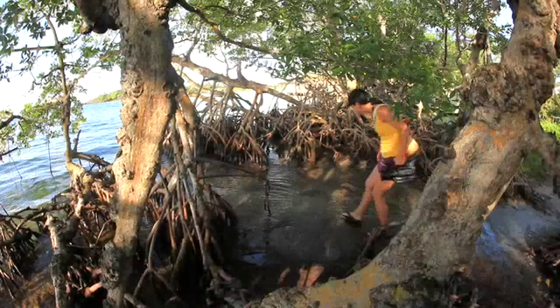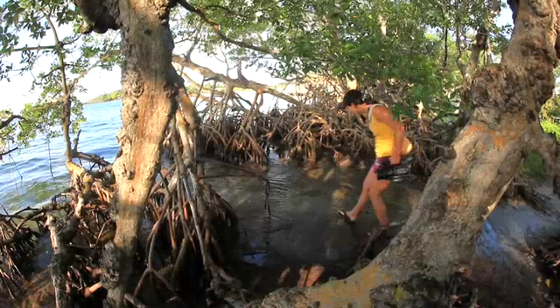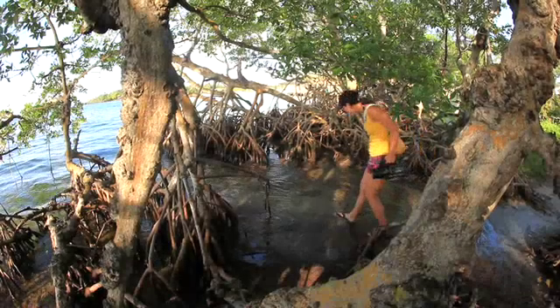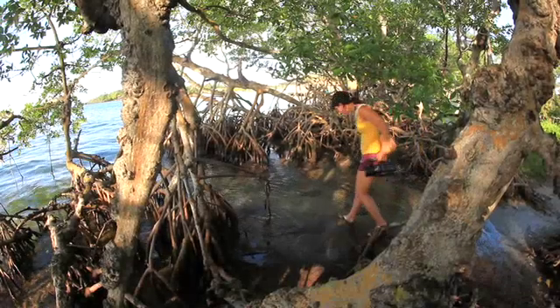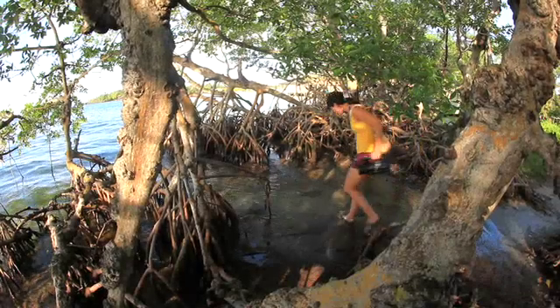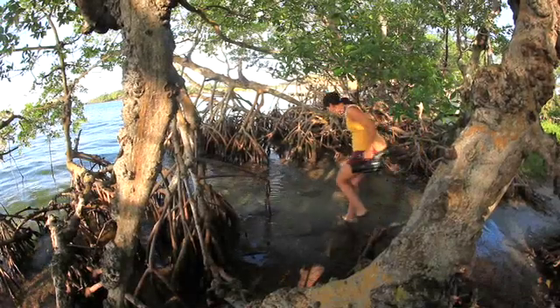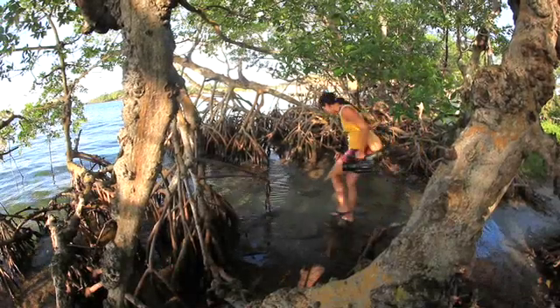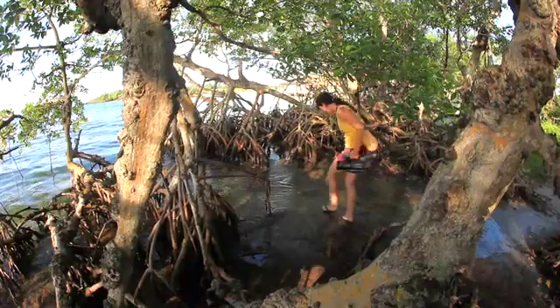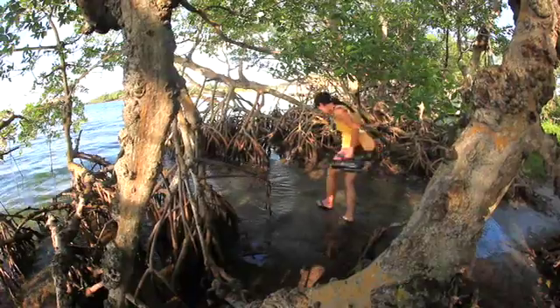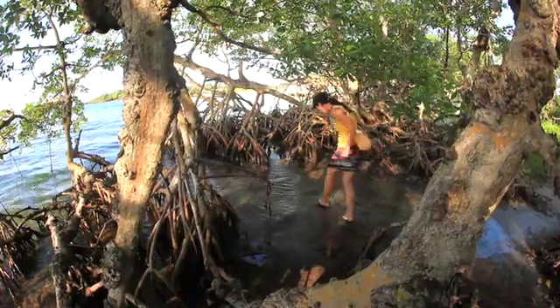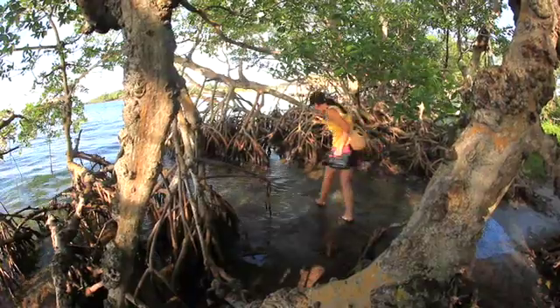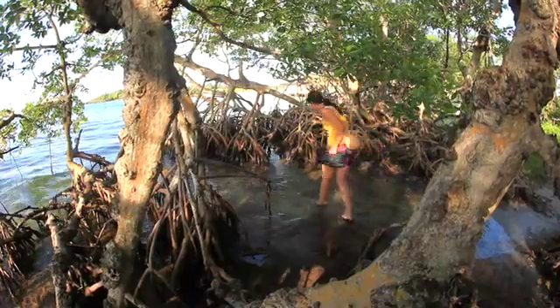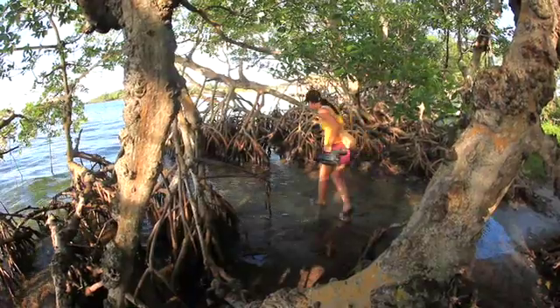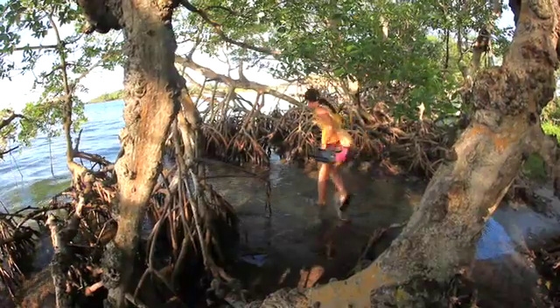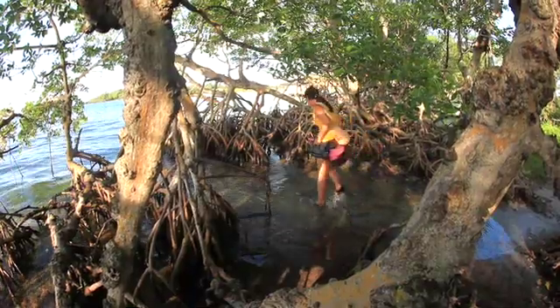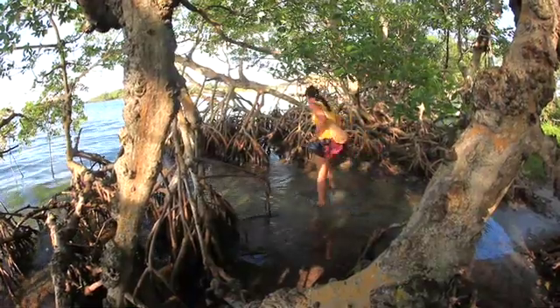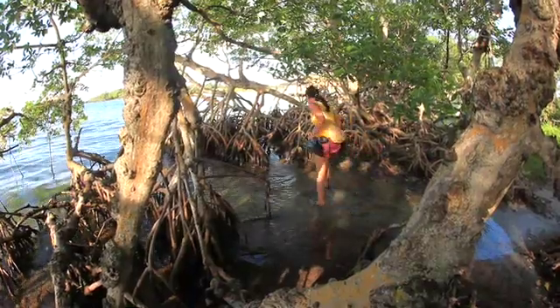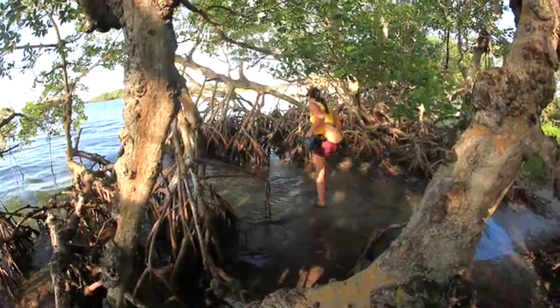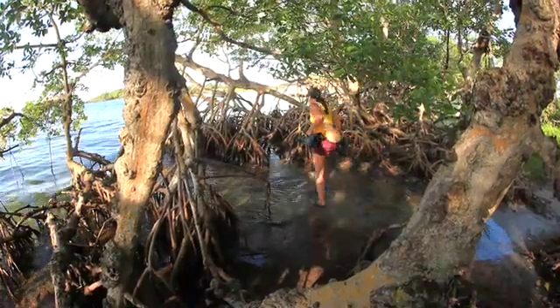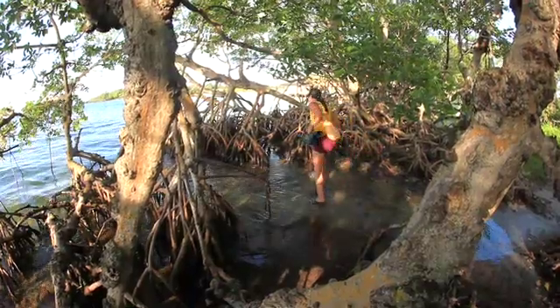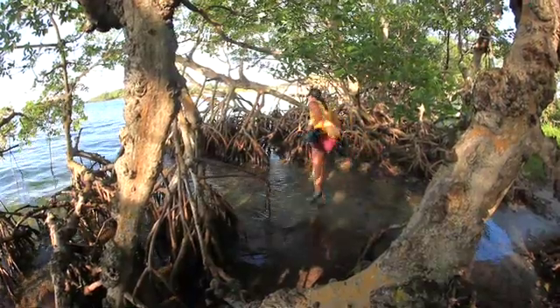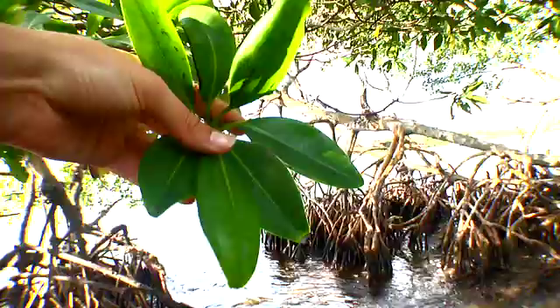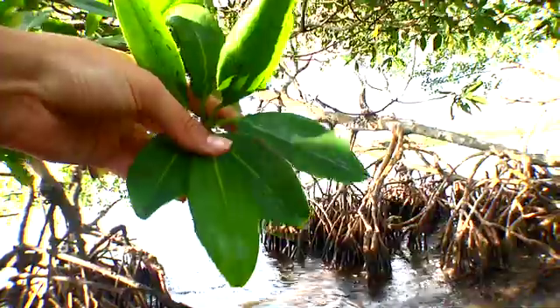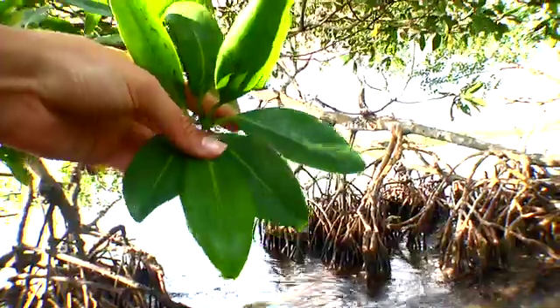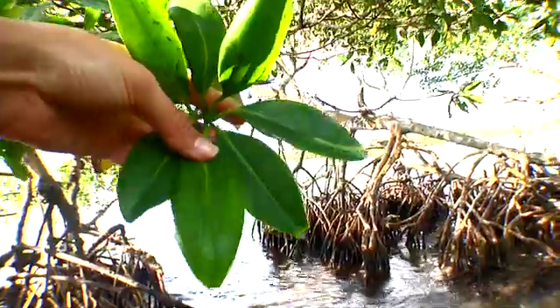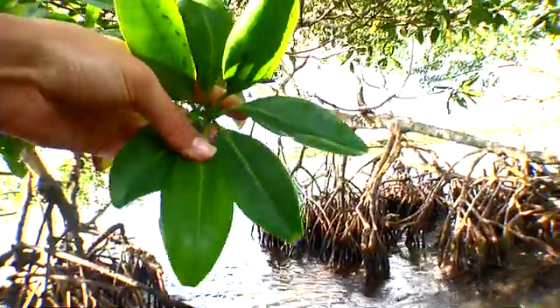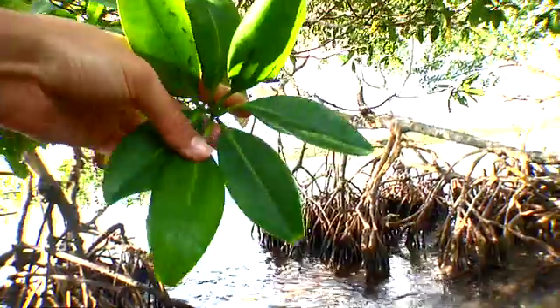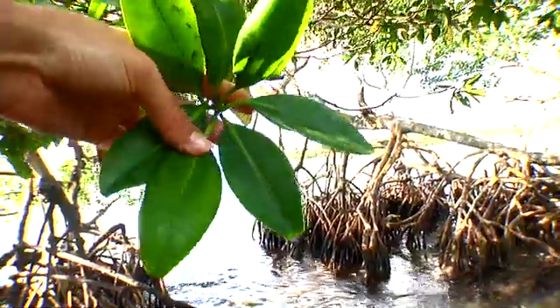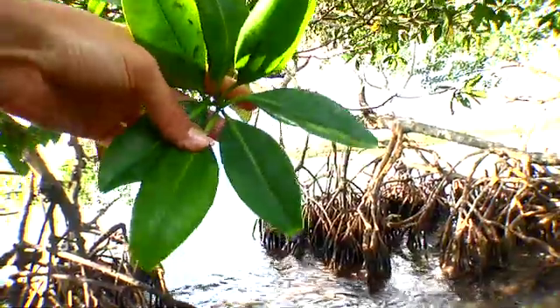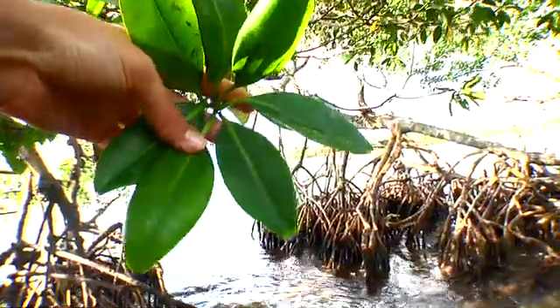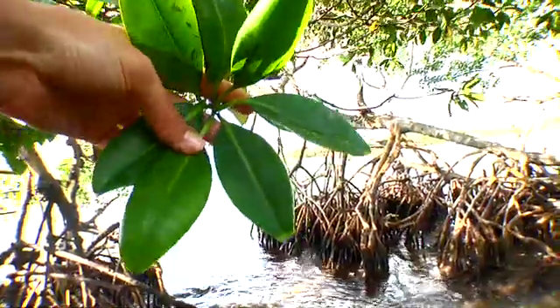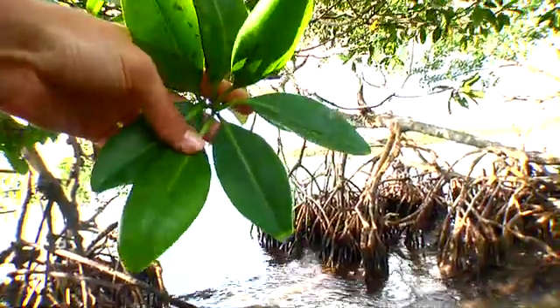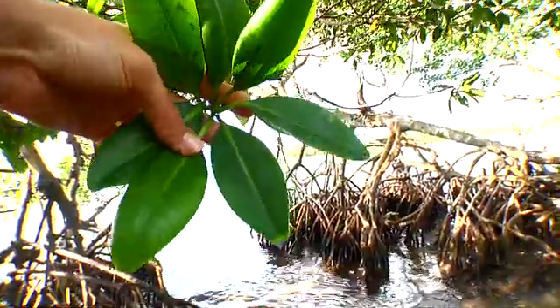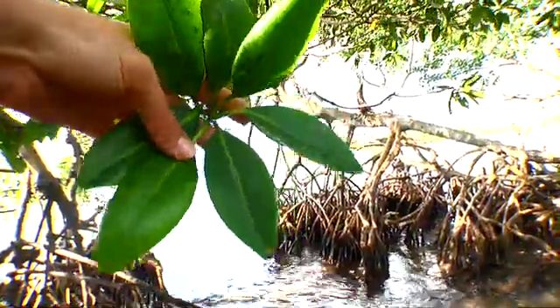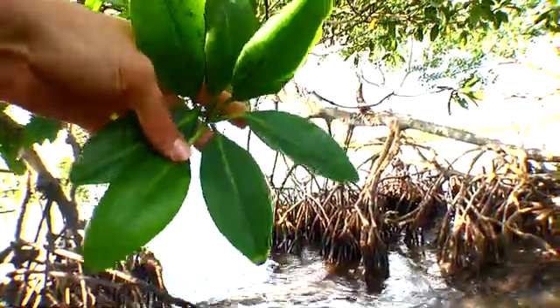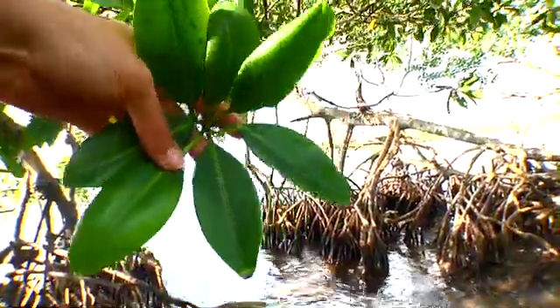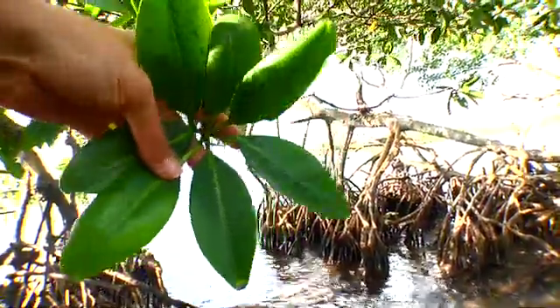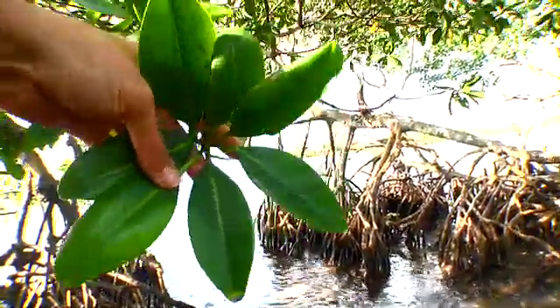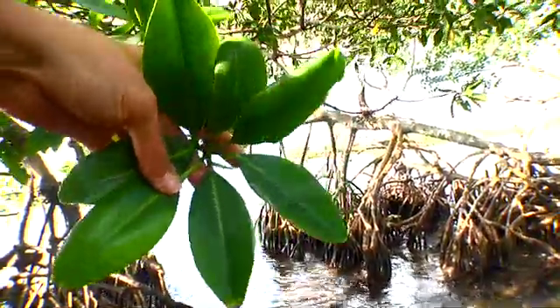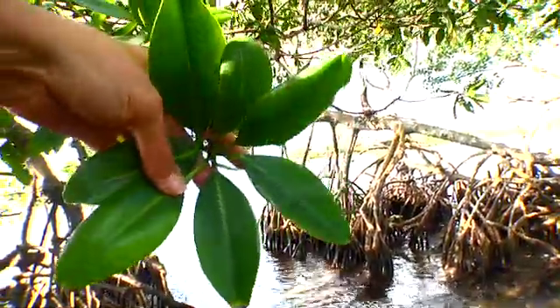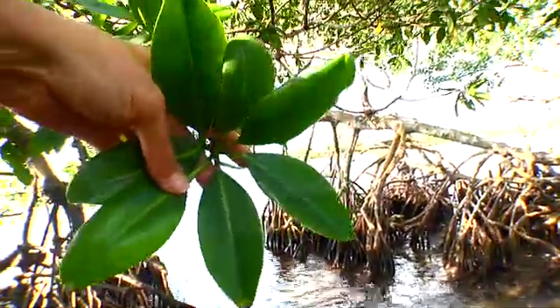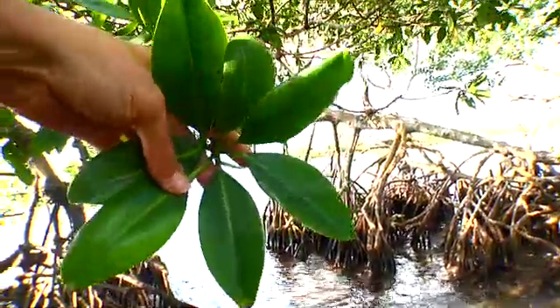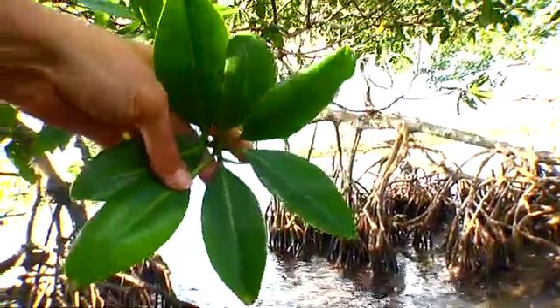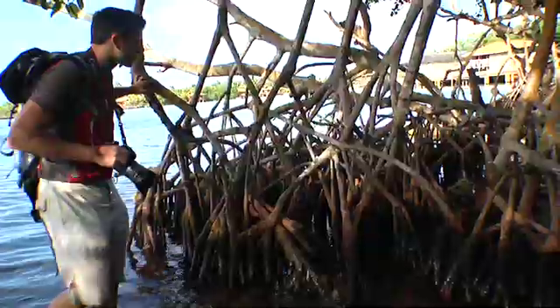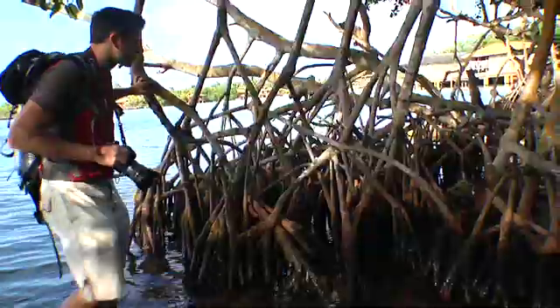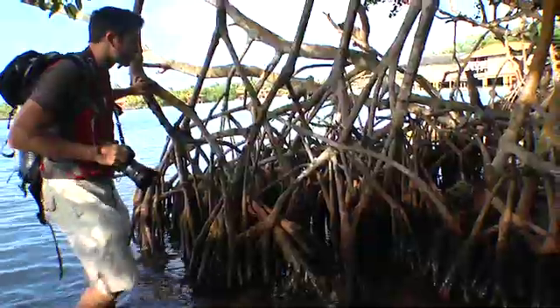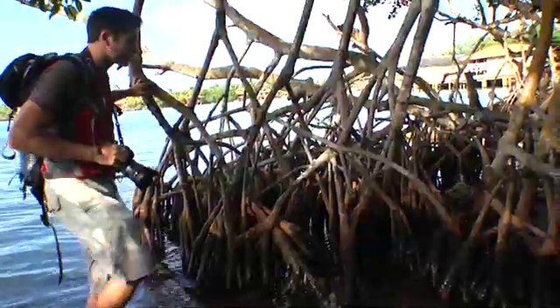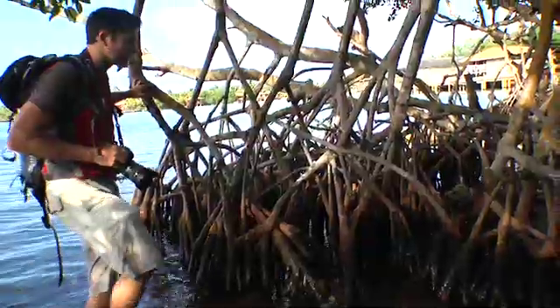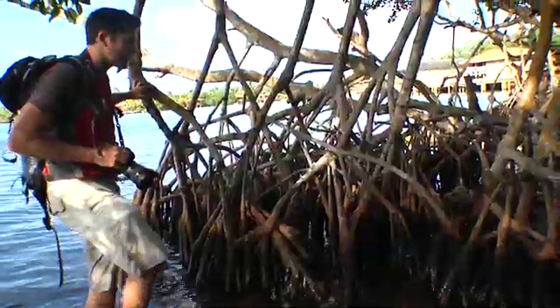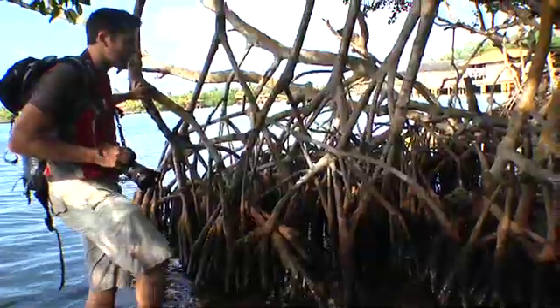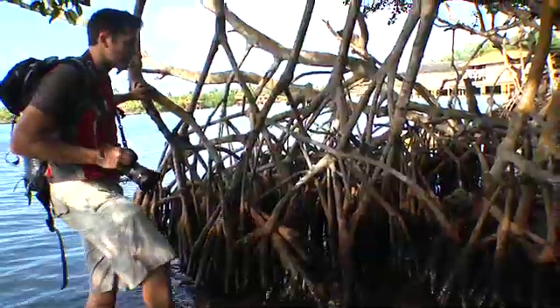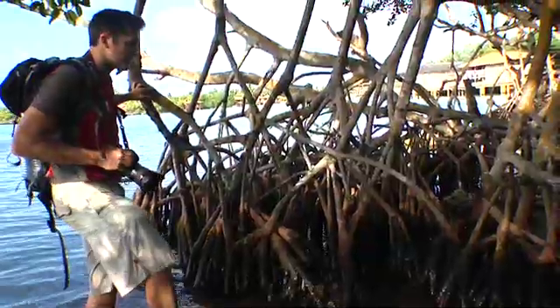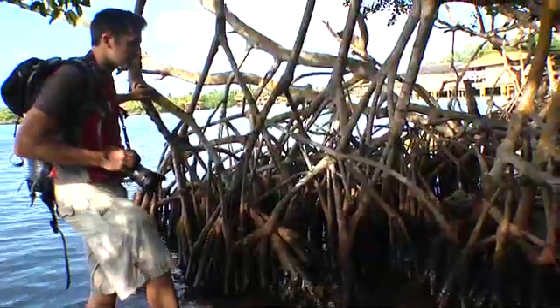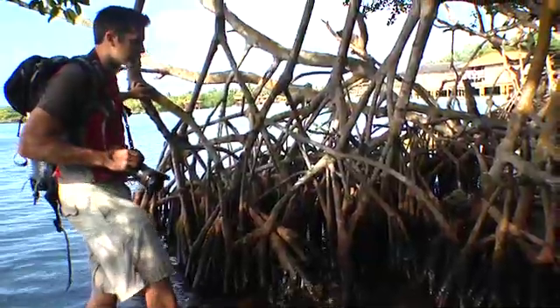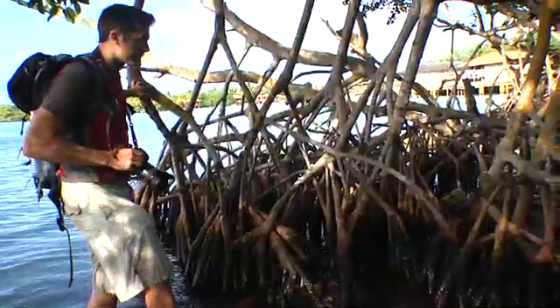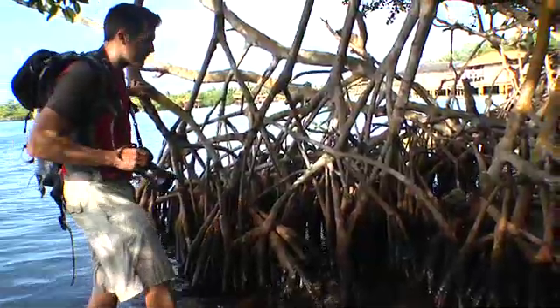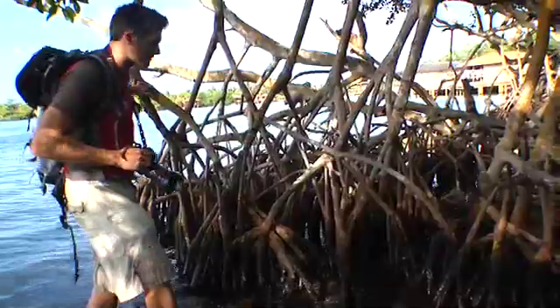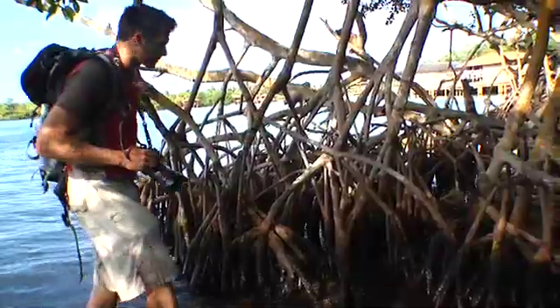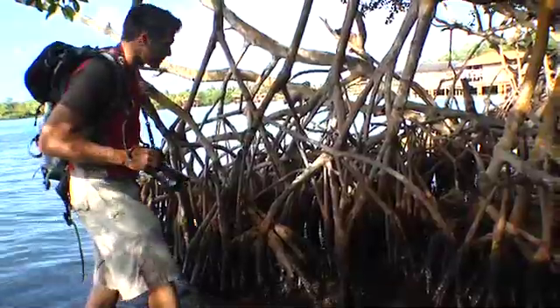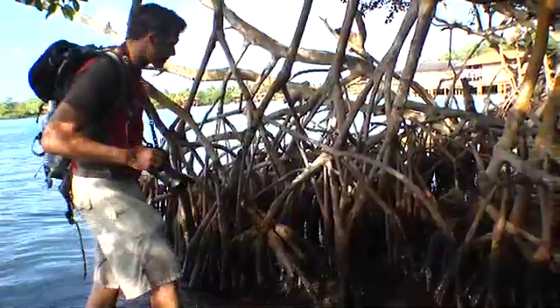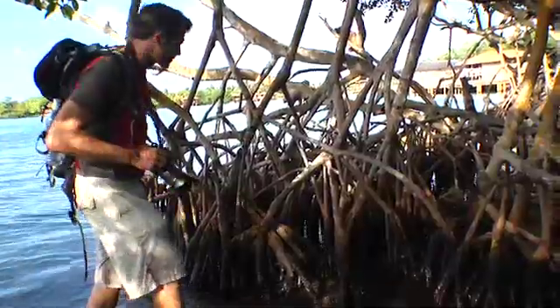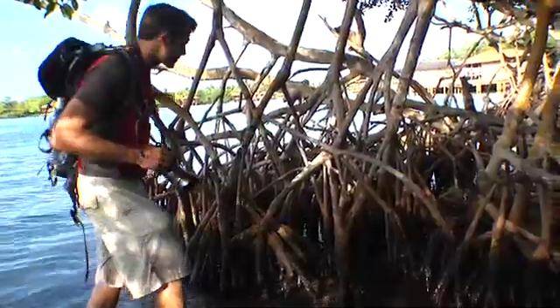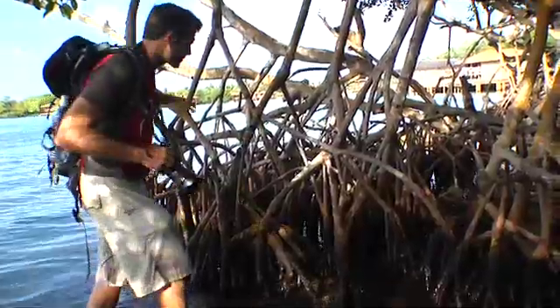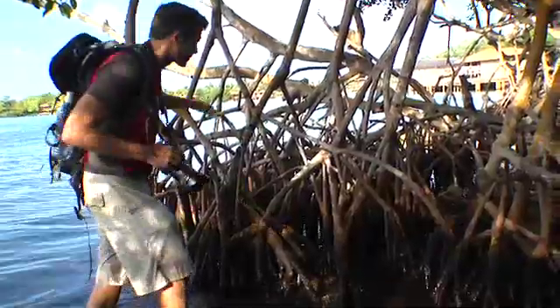In this ecofact we're in Honduras taking a closer look at red mangroves and the important role they play in ecosystems.